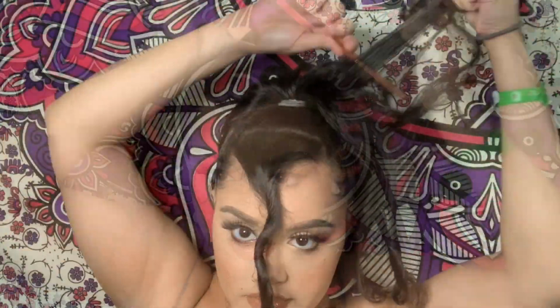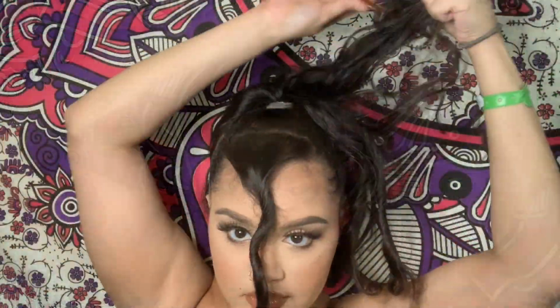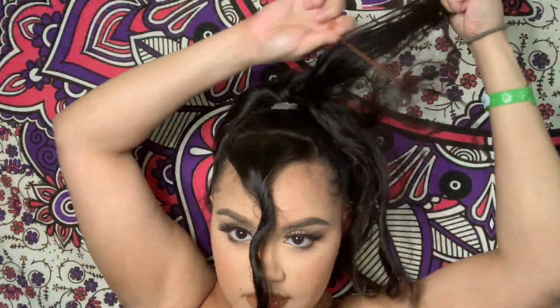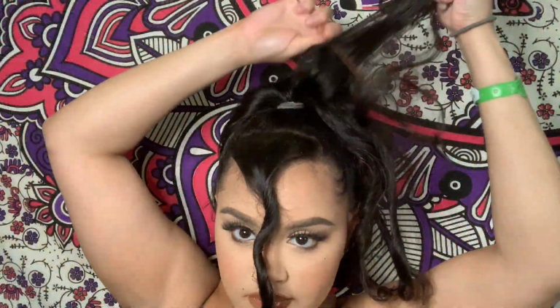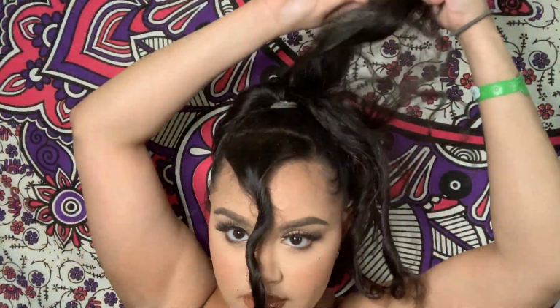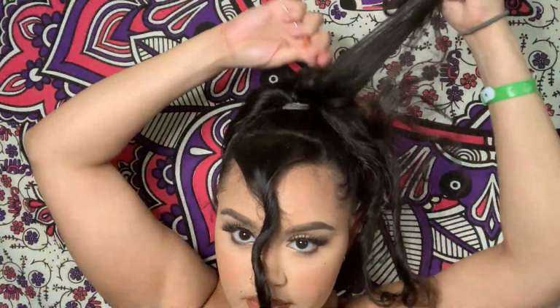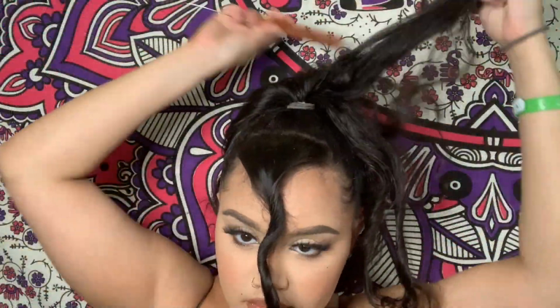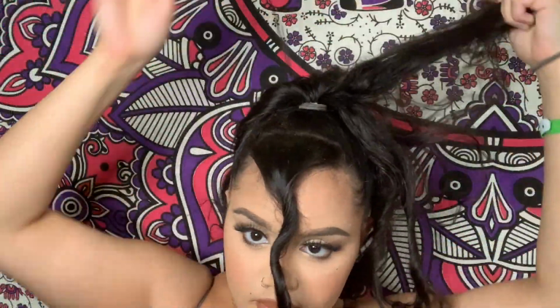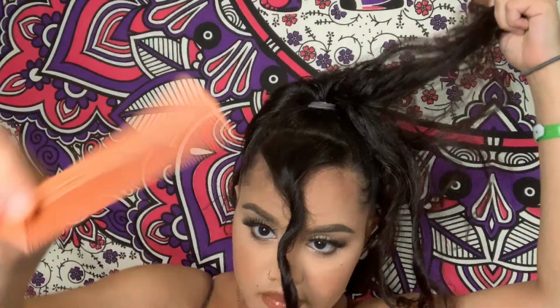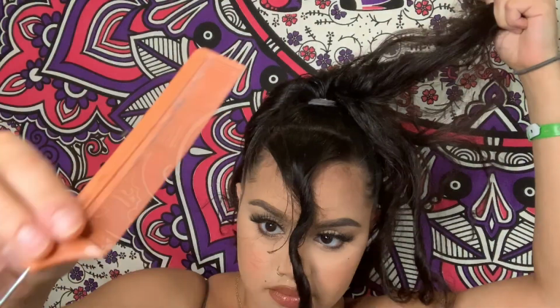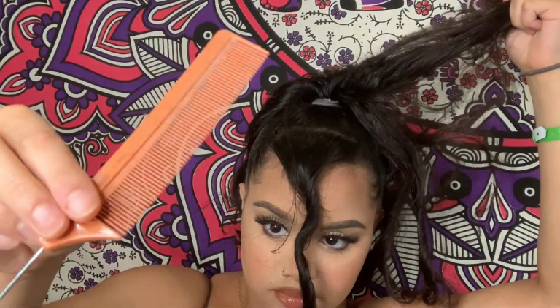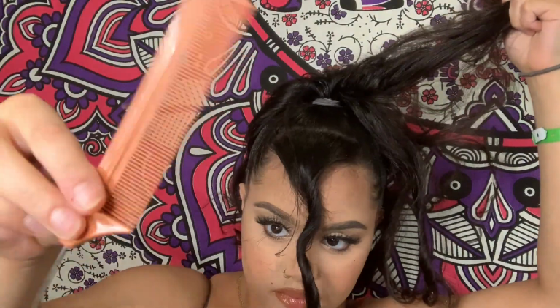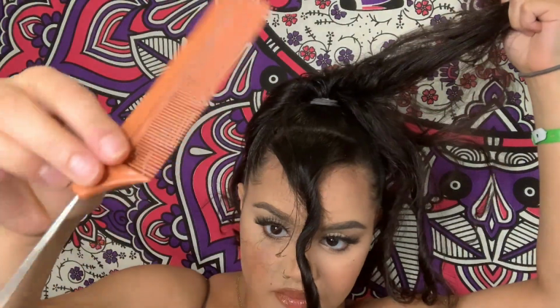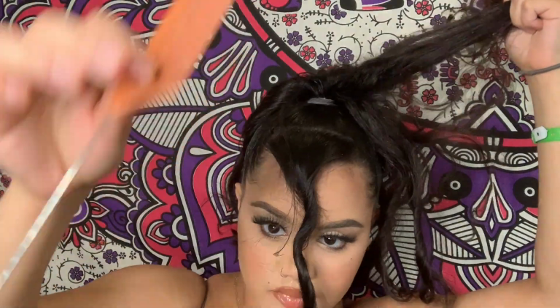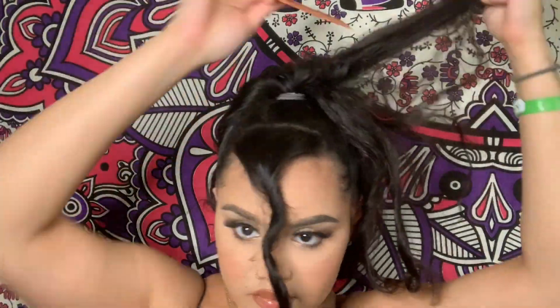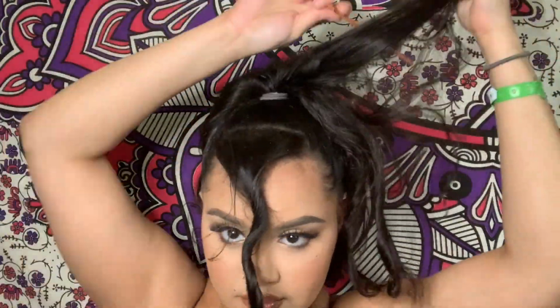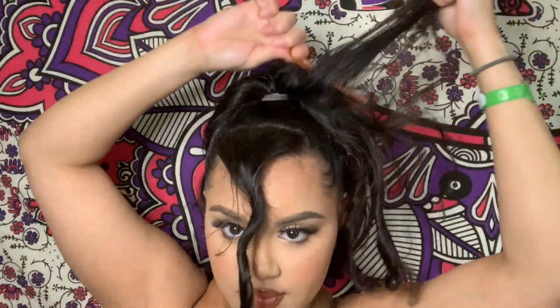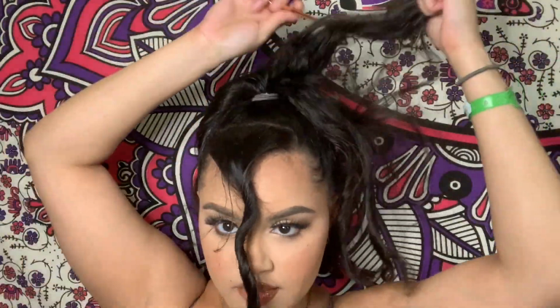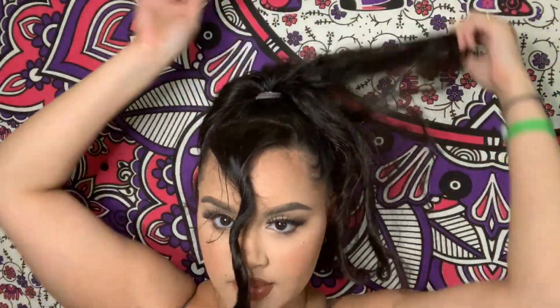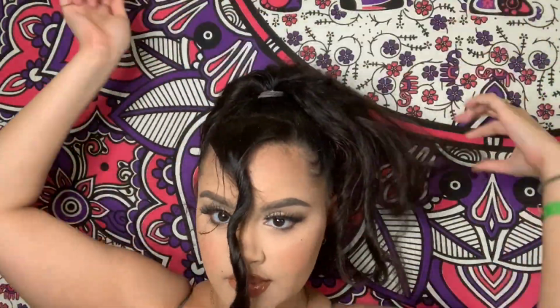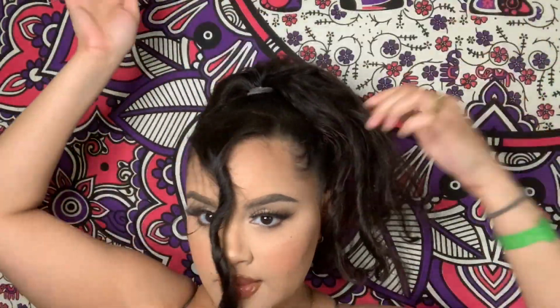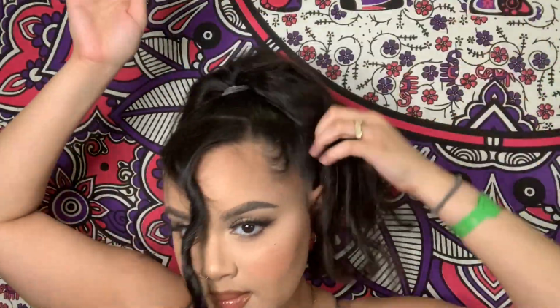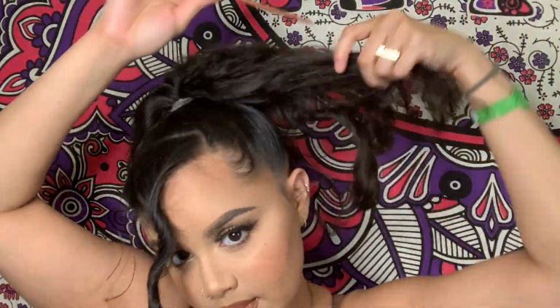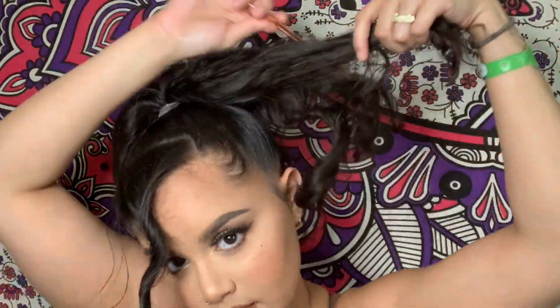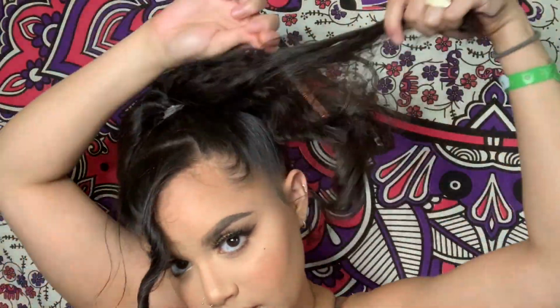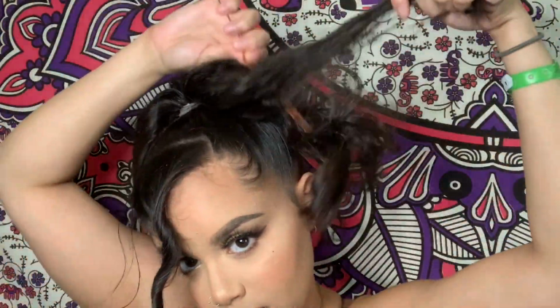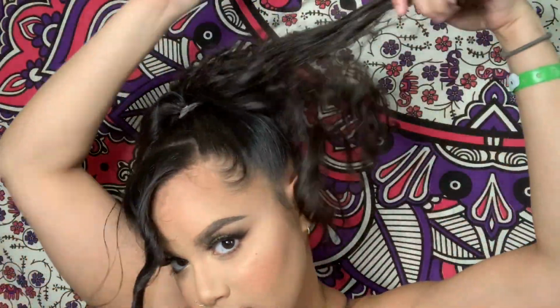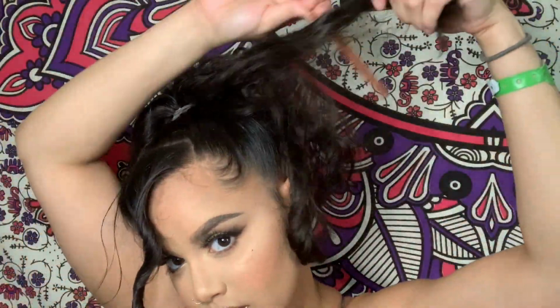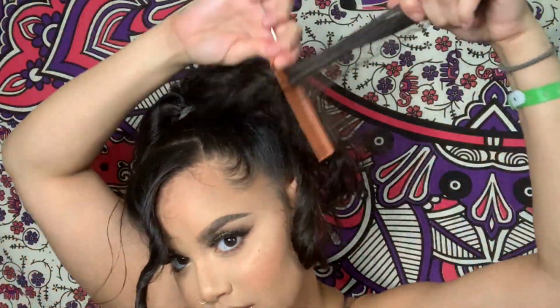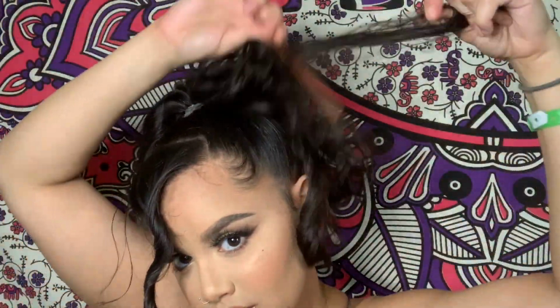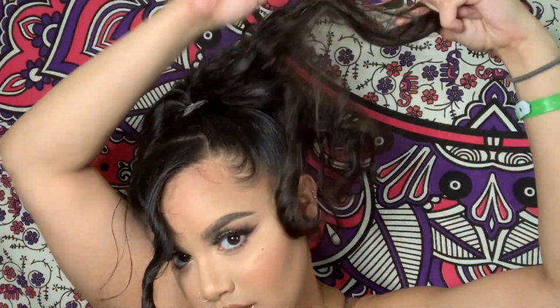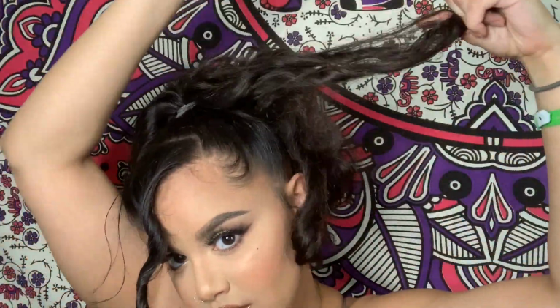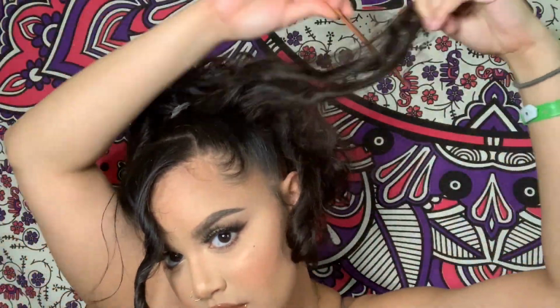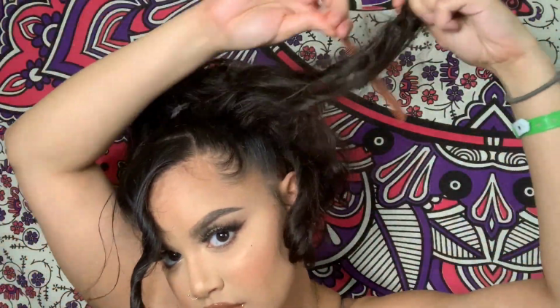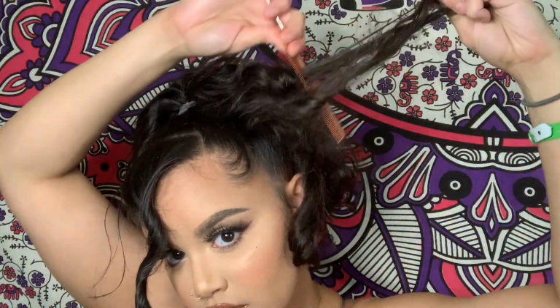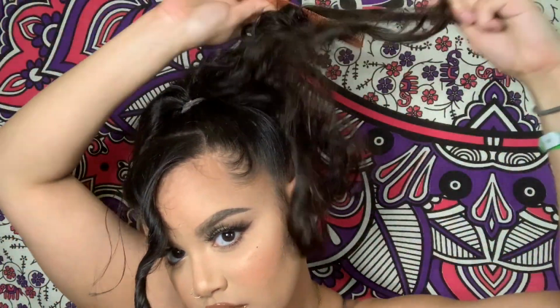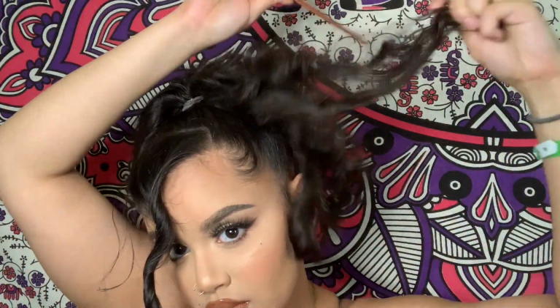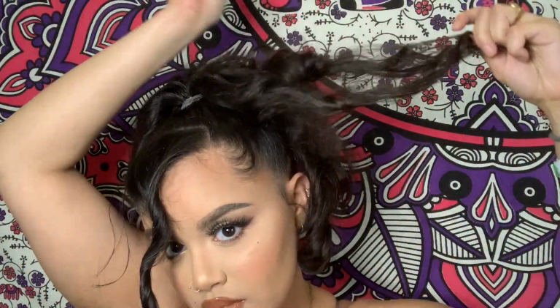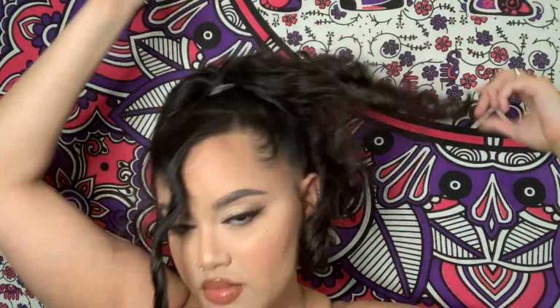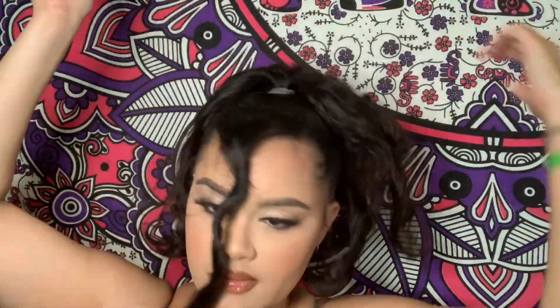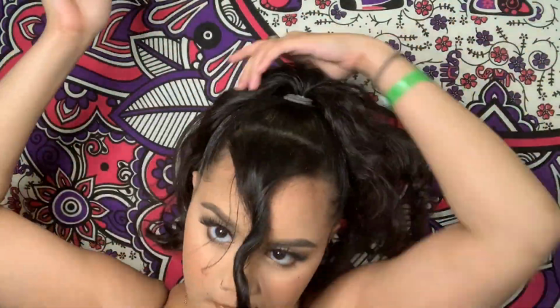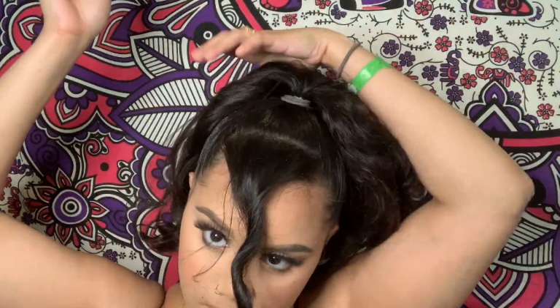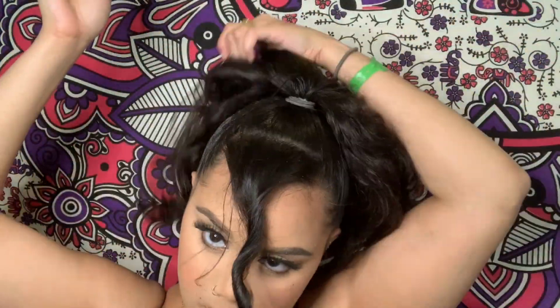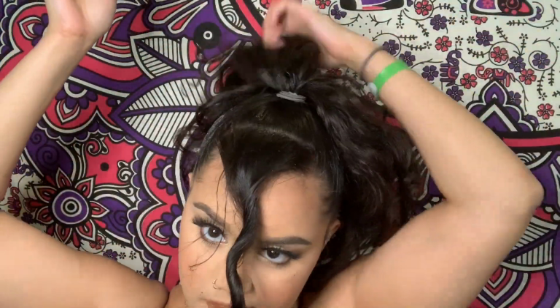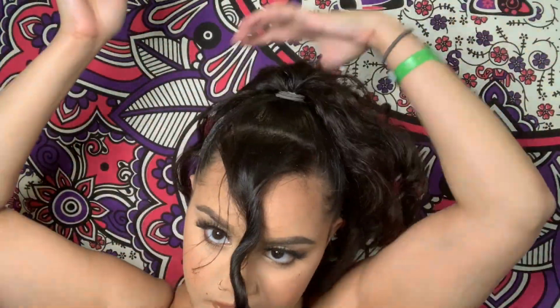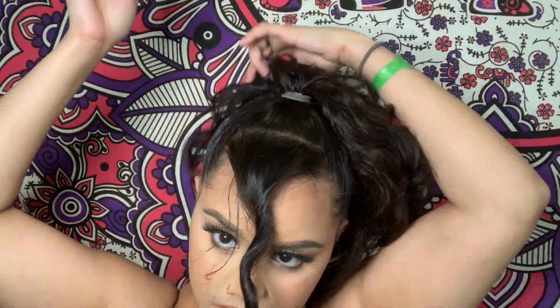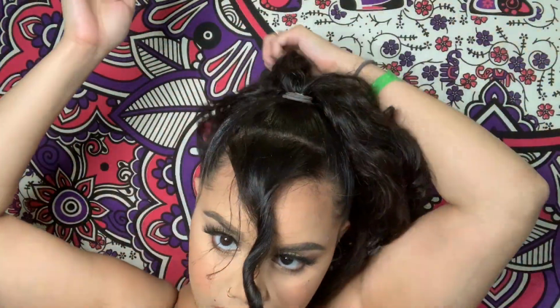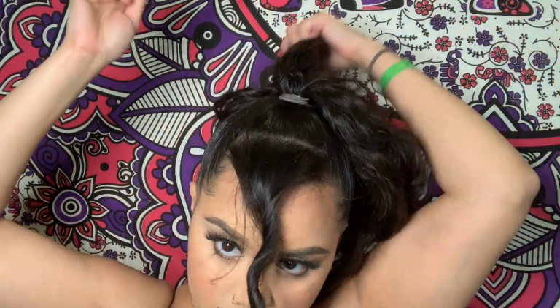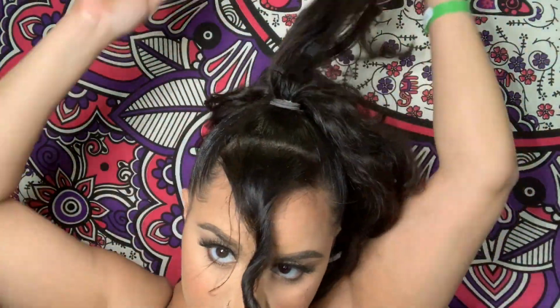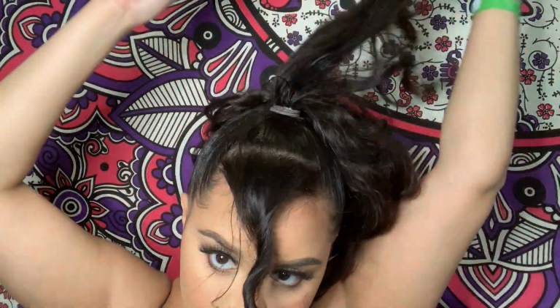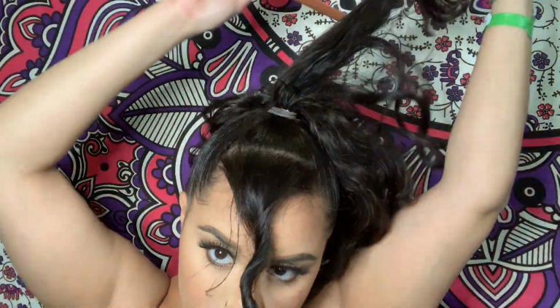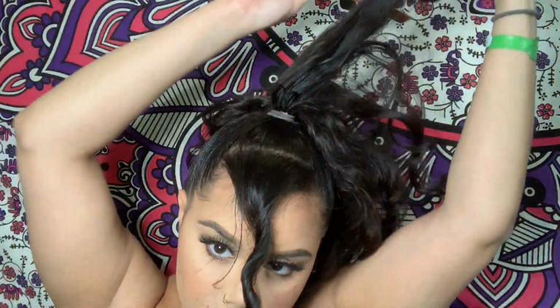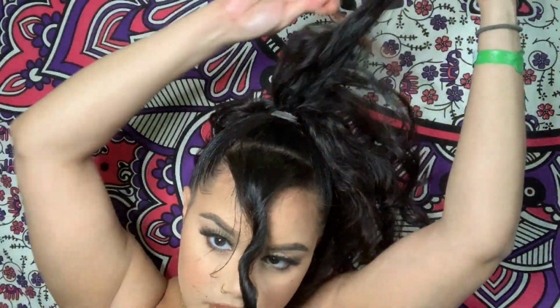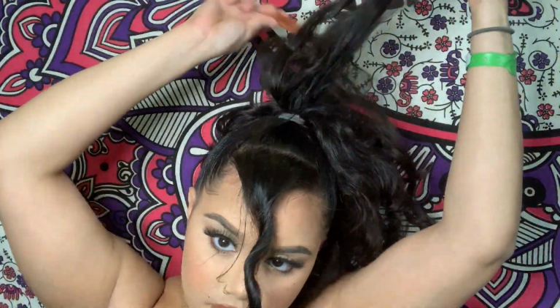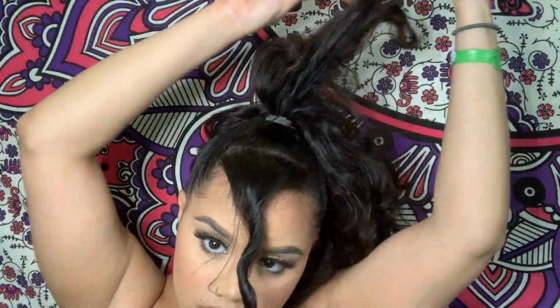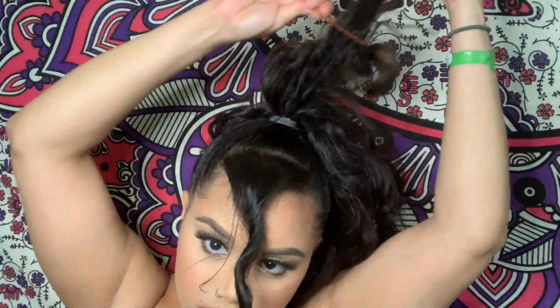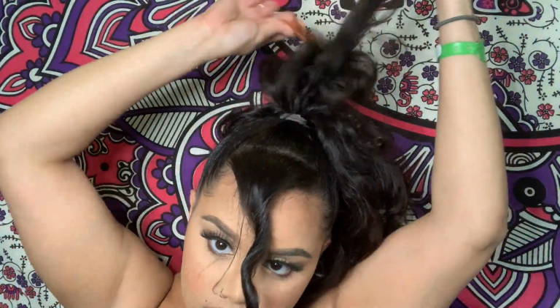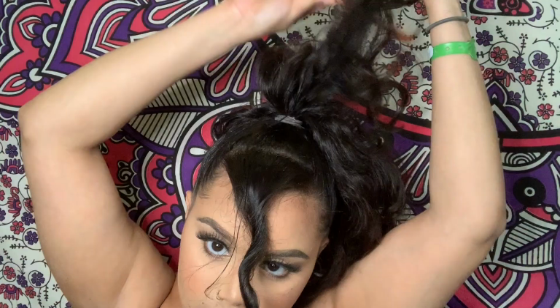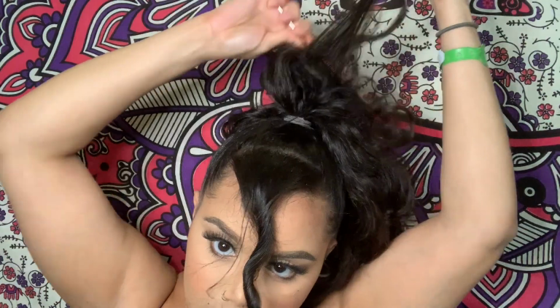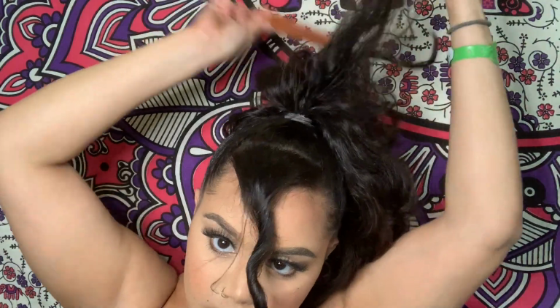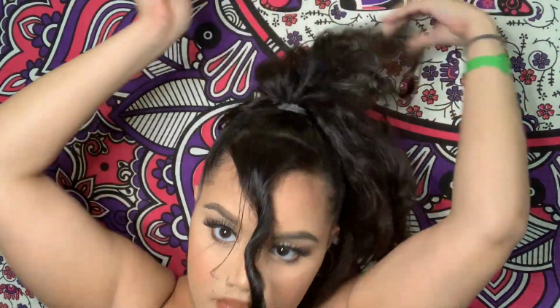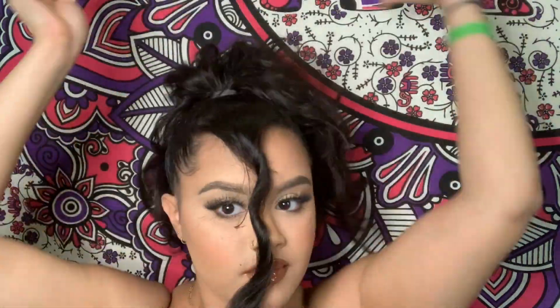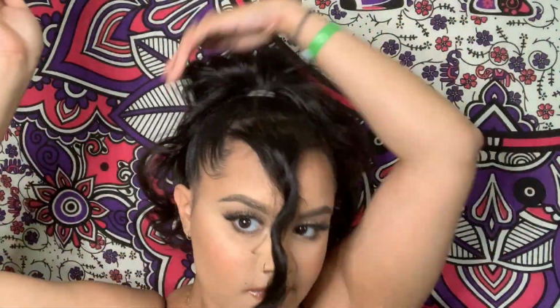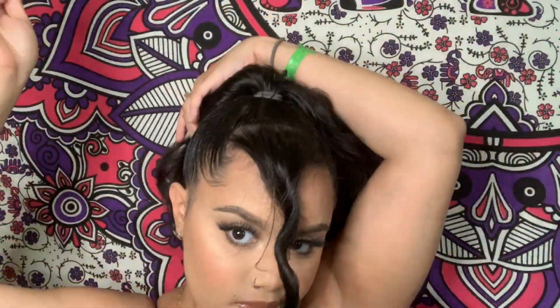After the hair is up, all I did was tease the hair so that when I put it in the bun I could have more volume.